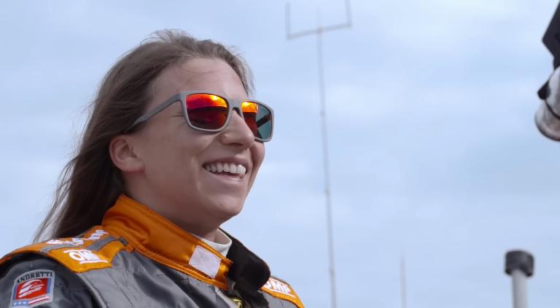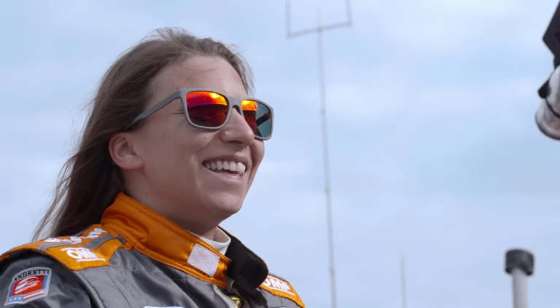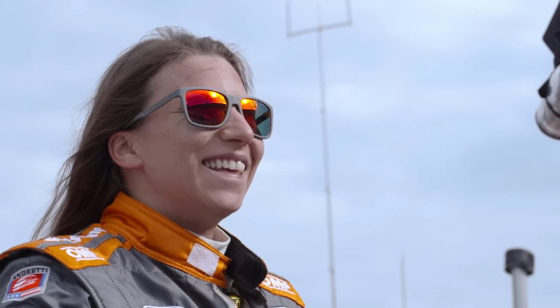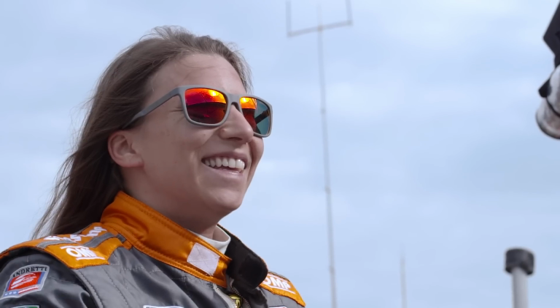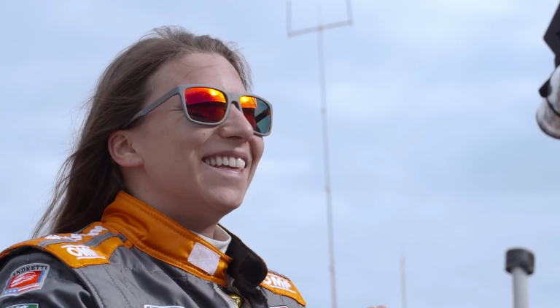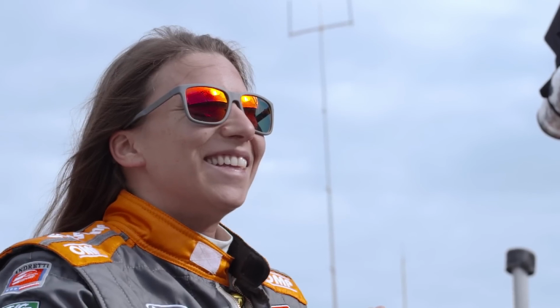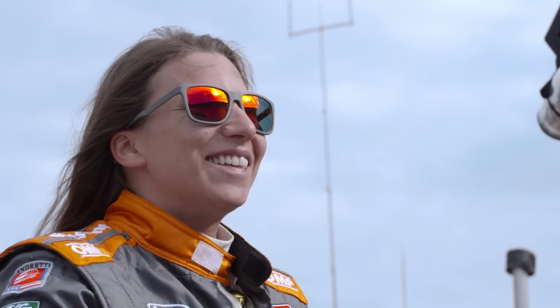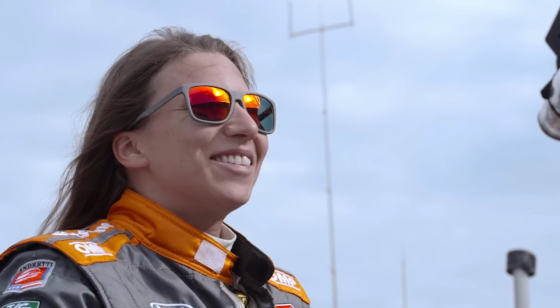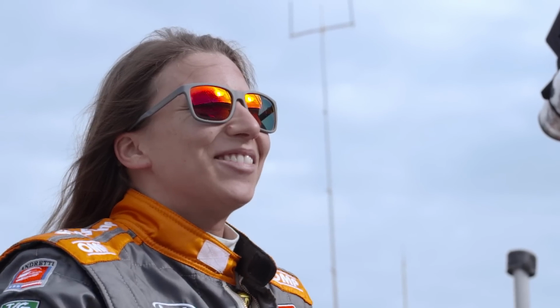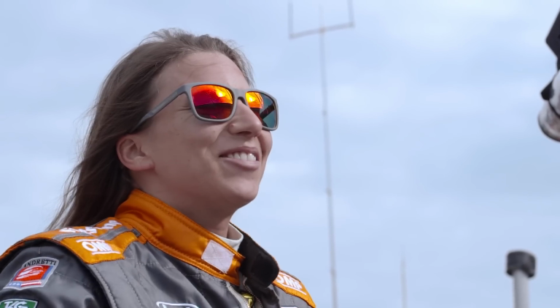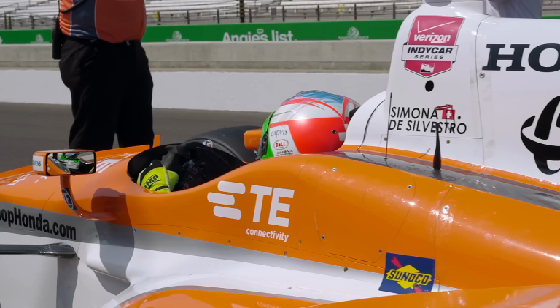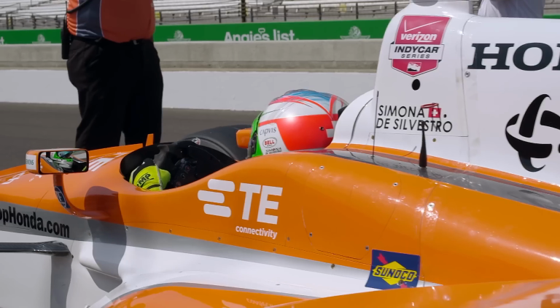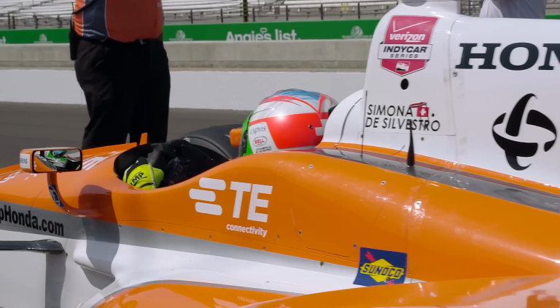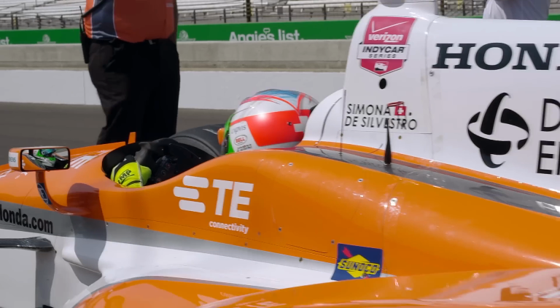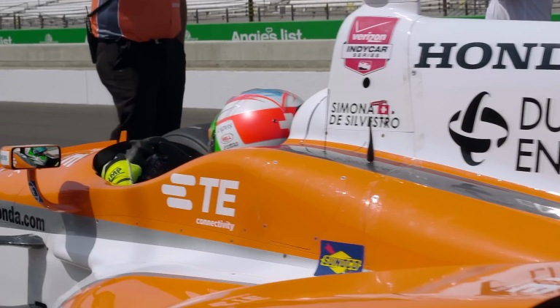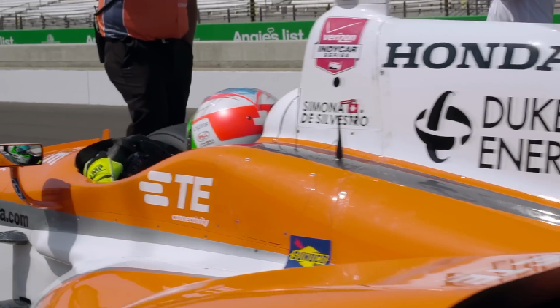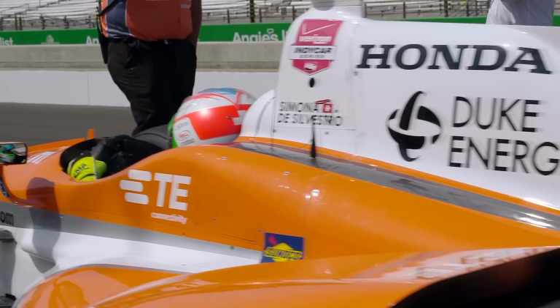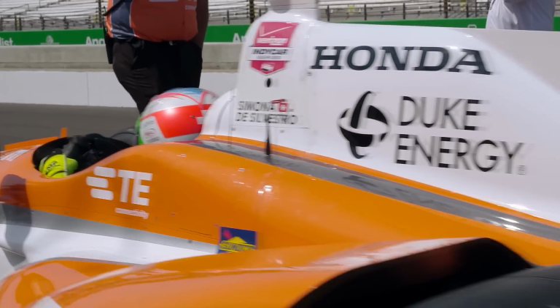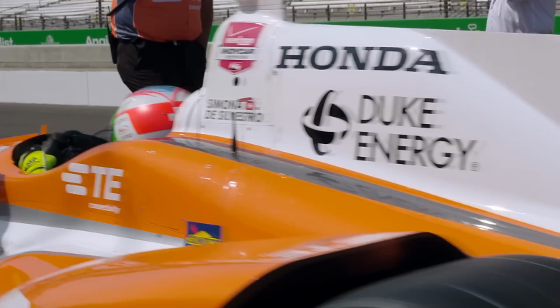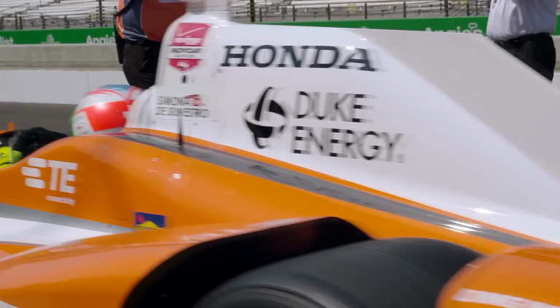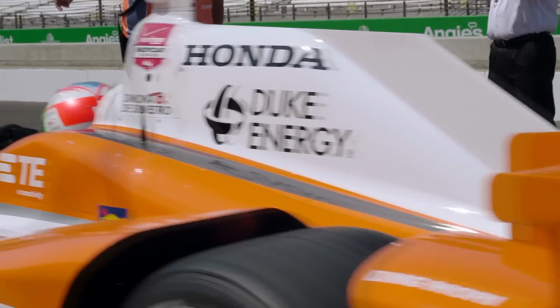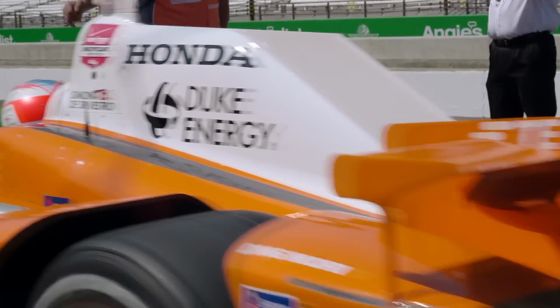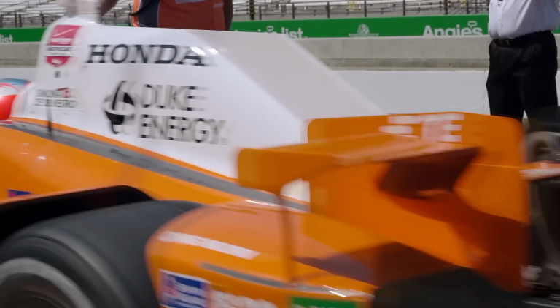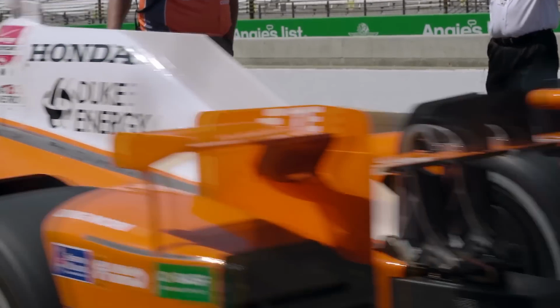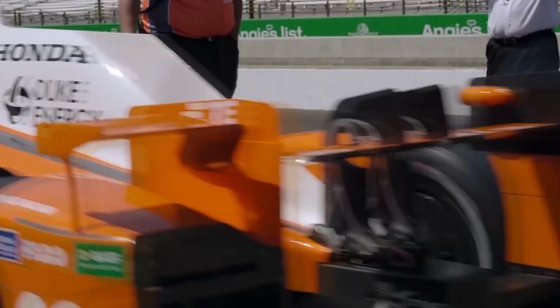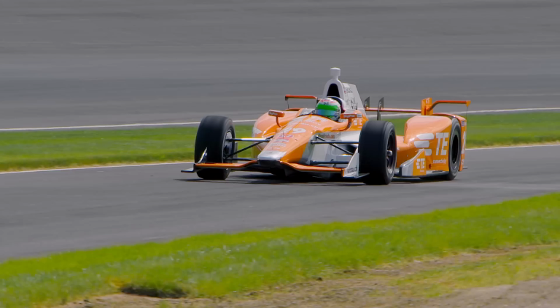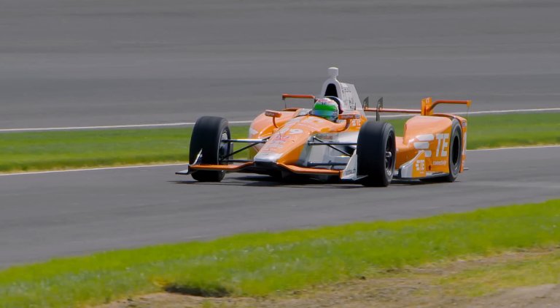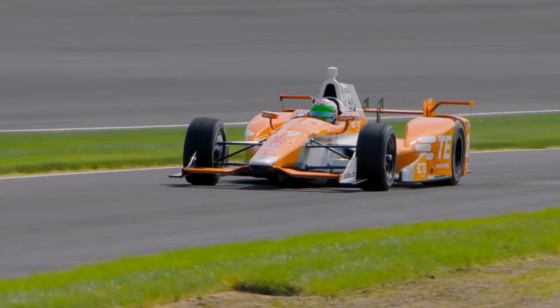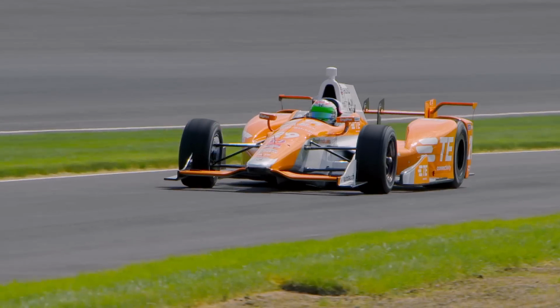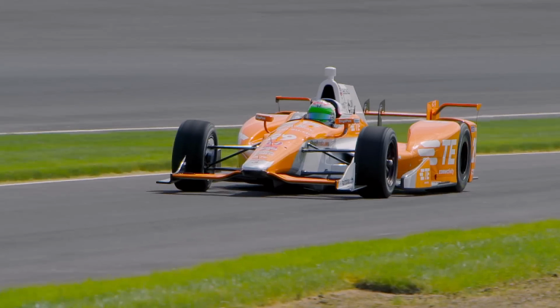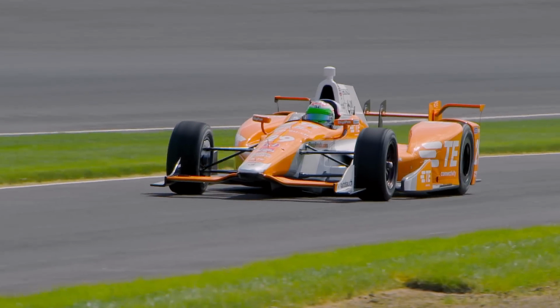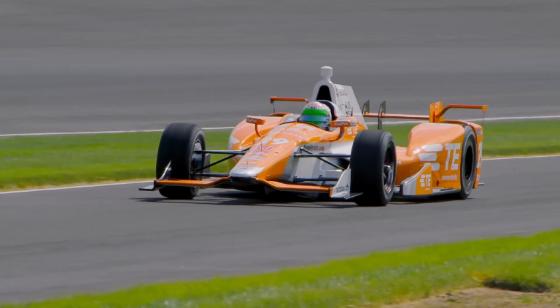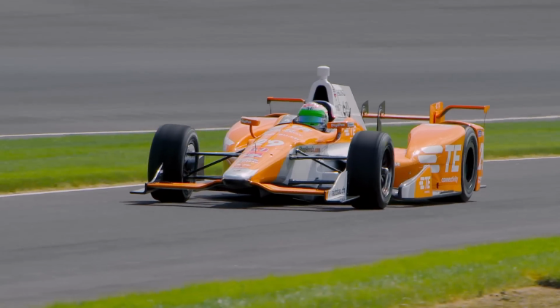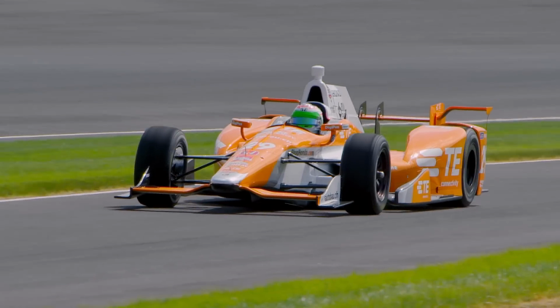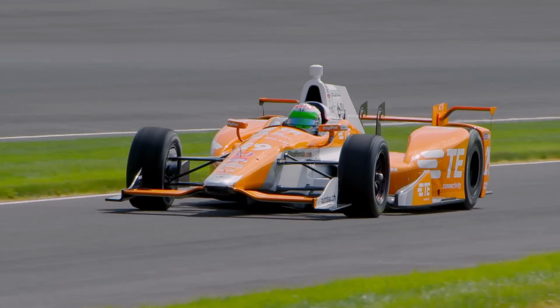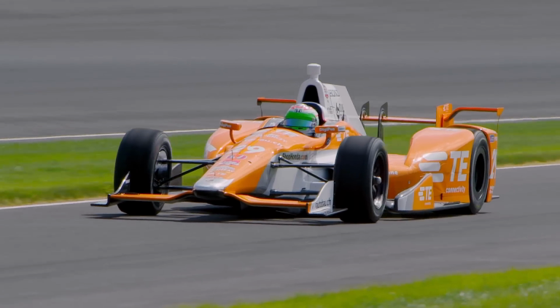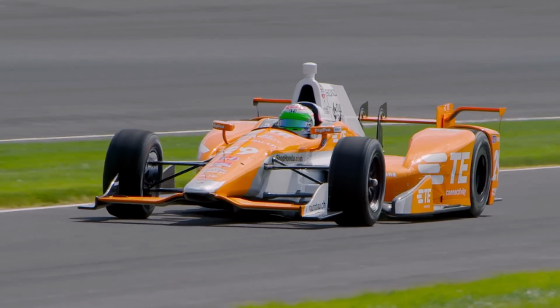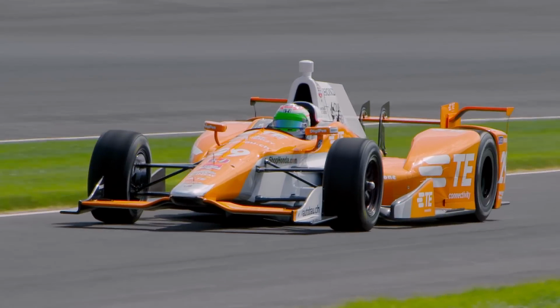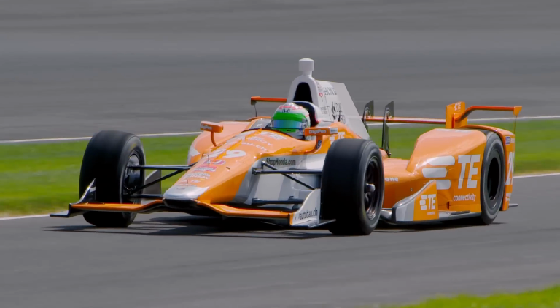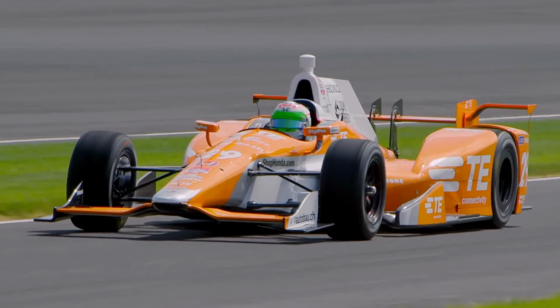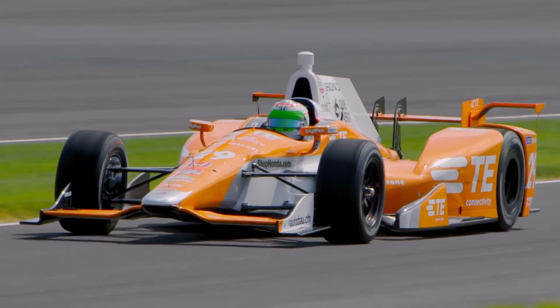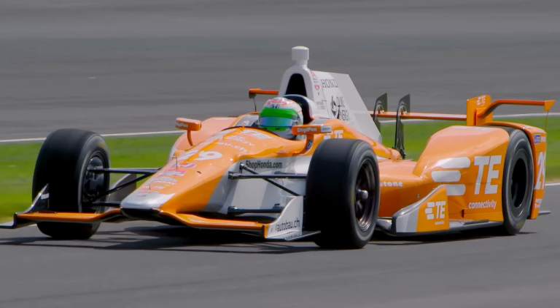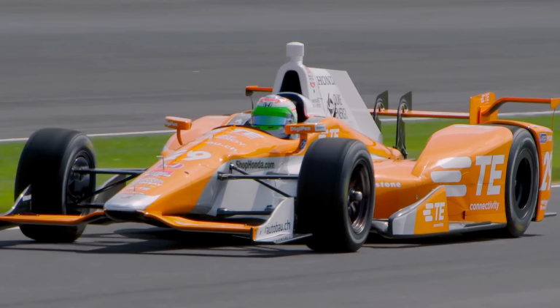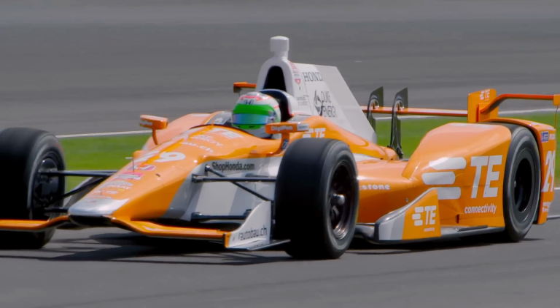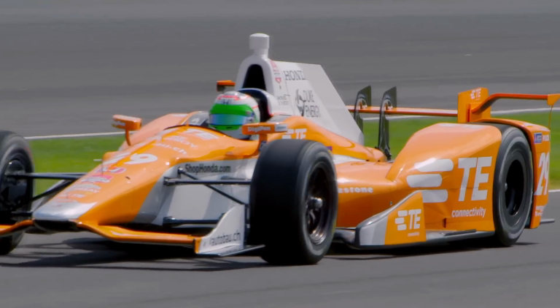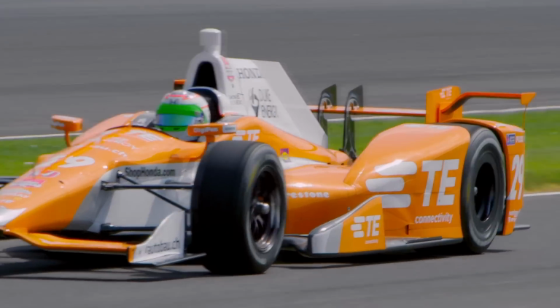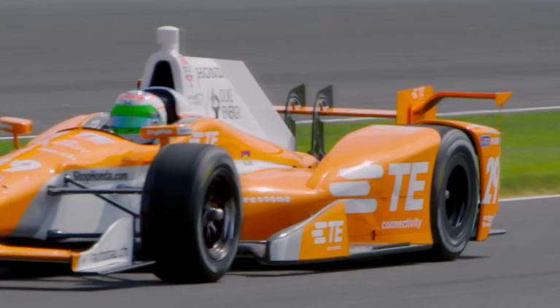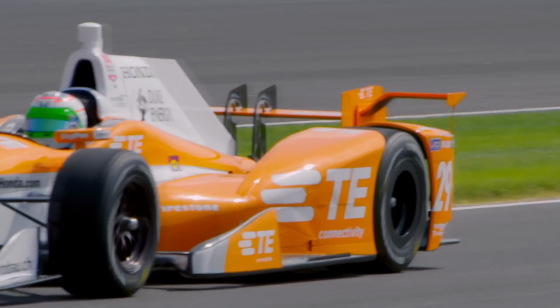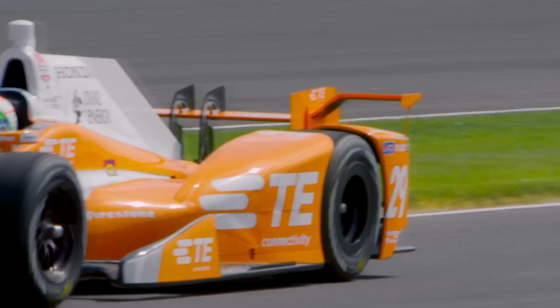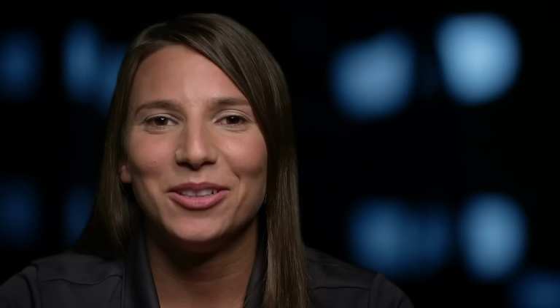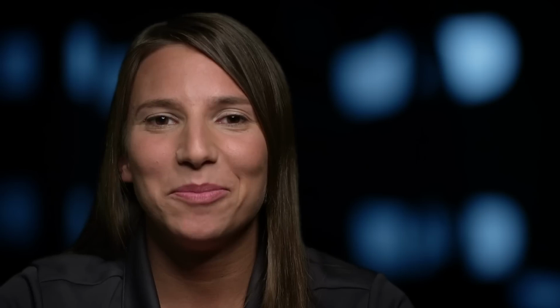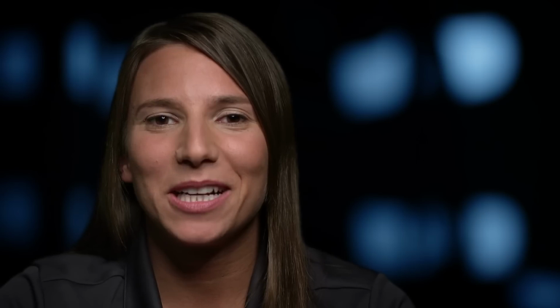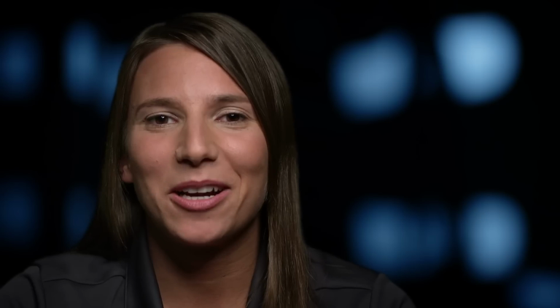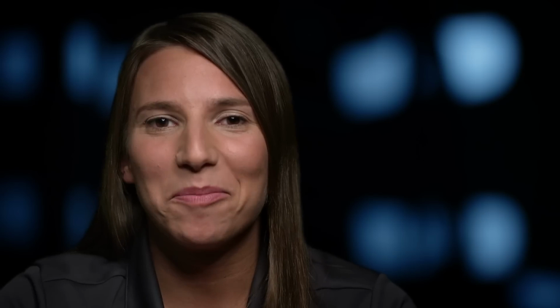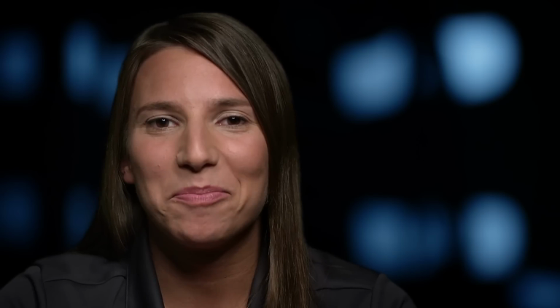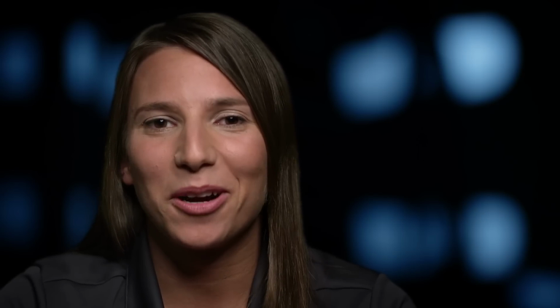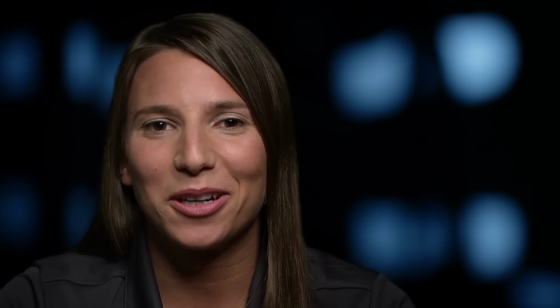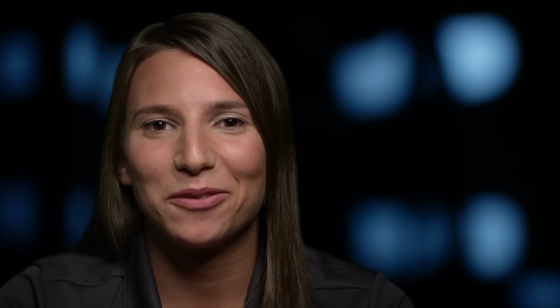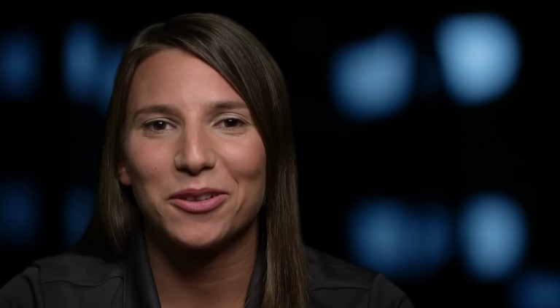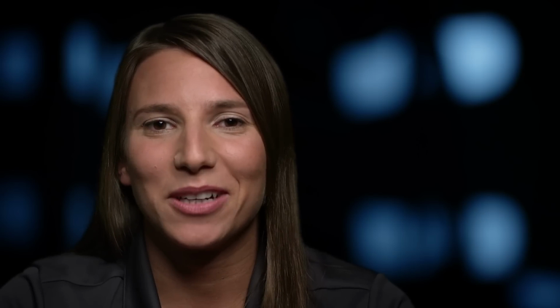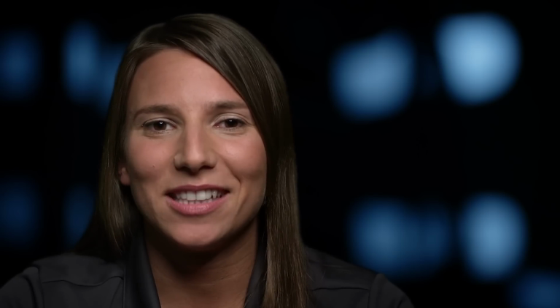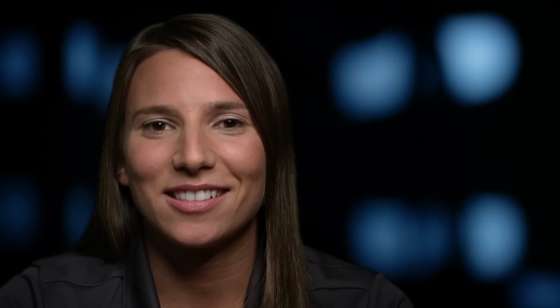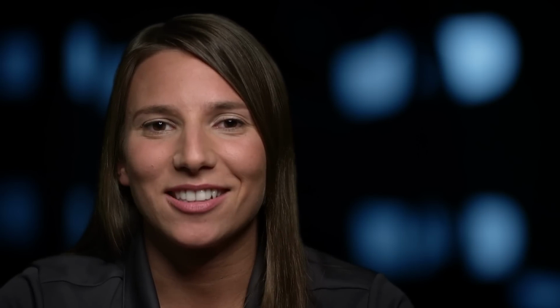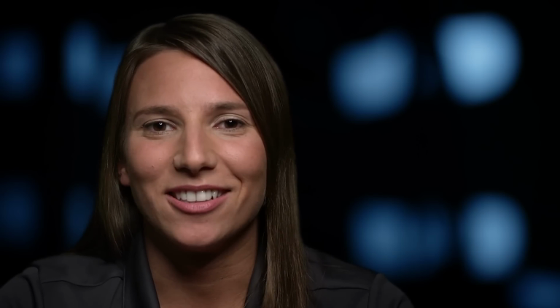I always feel like a little kid in a candy store. You get out there and do what you love to do and you become part of the race car.